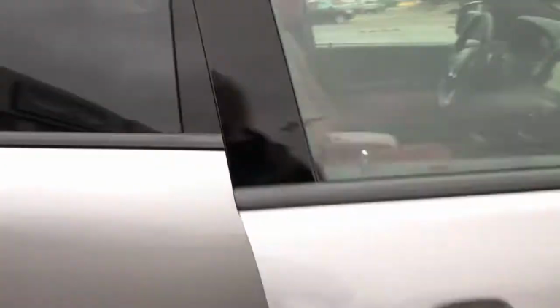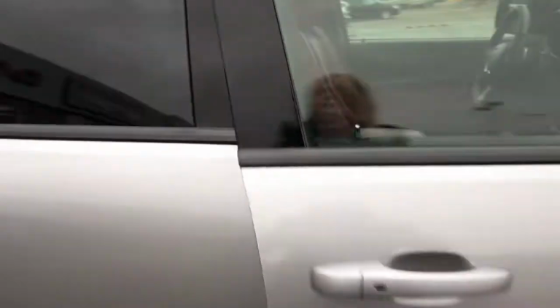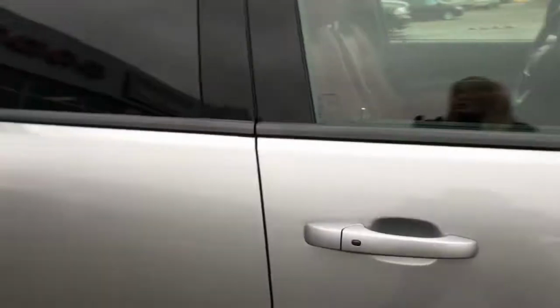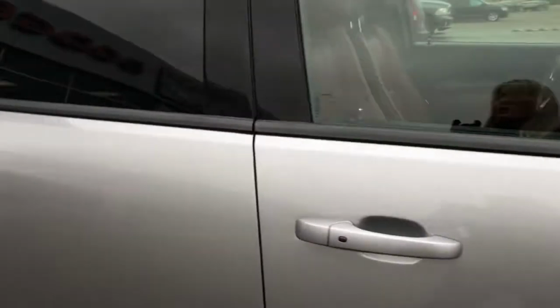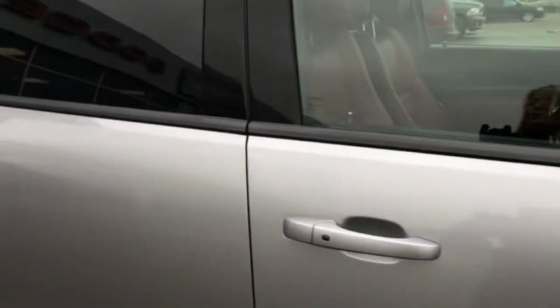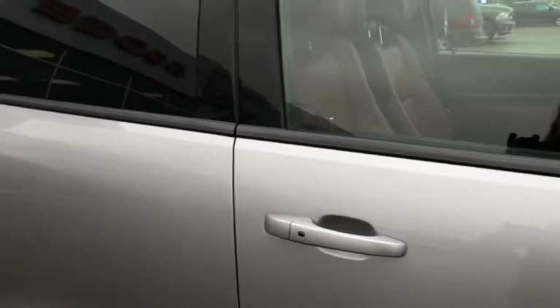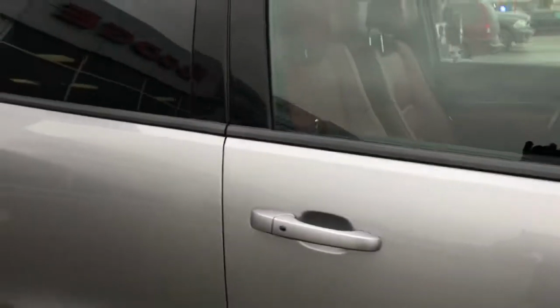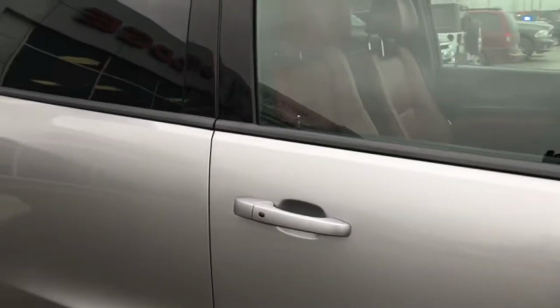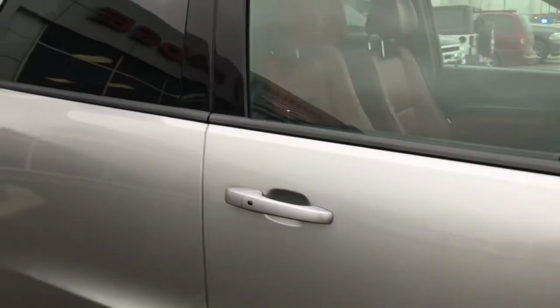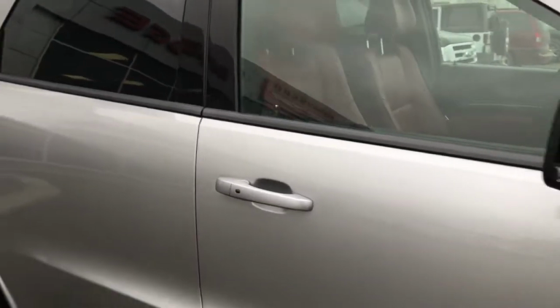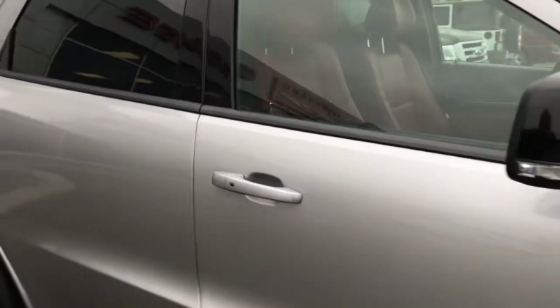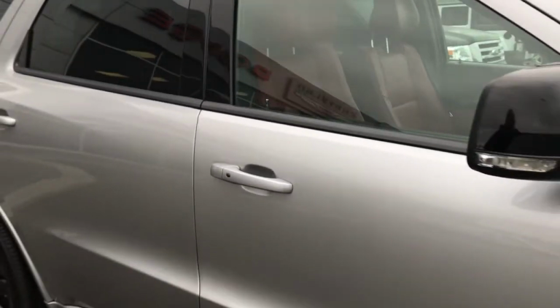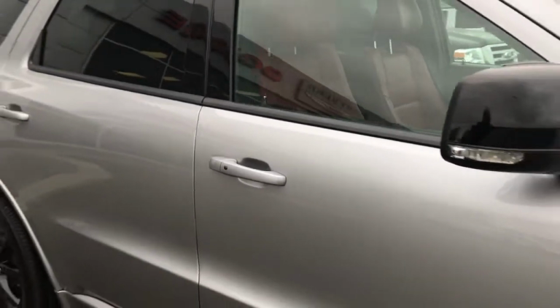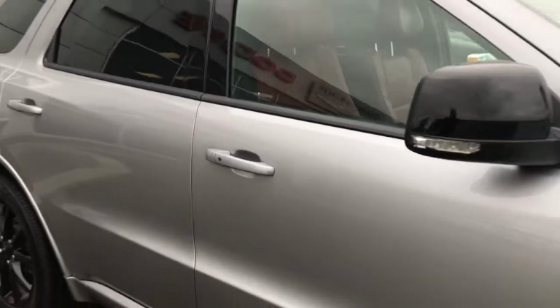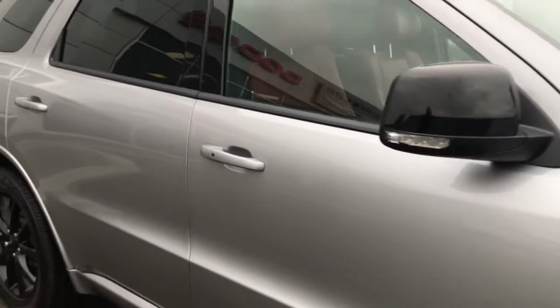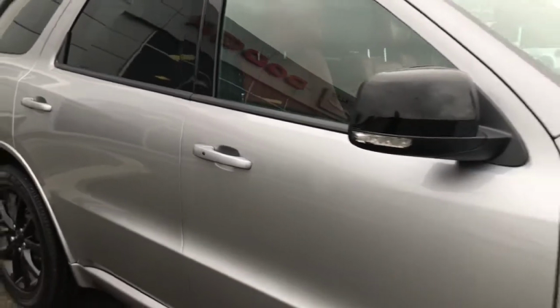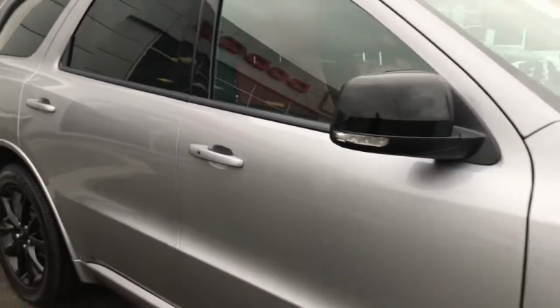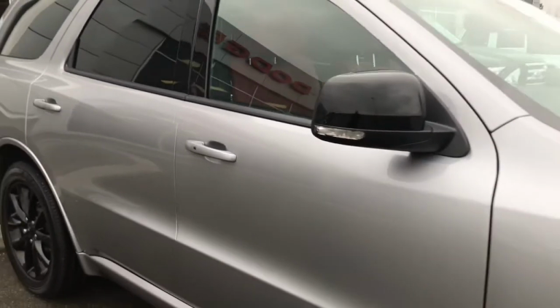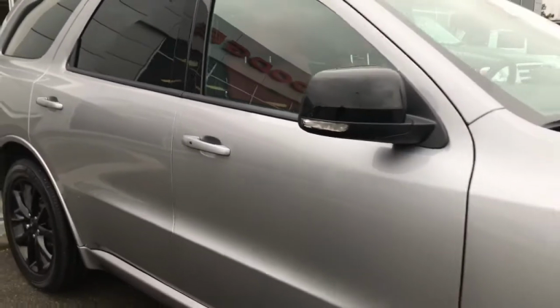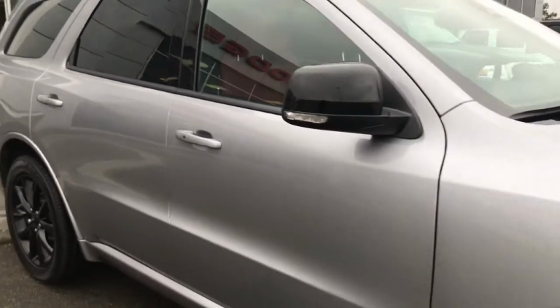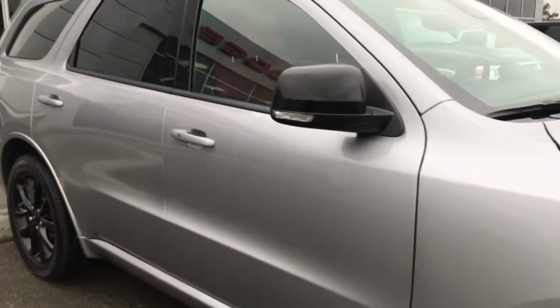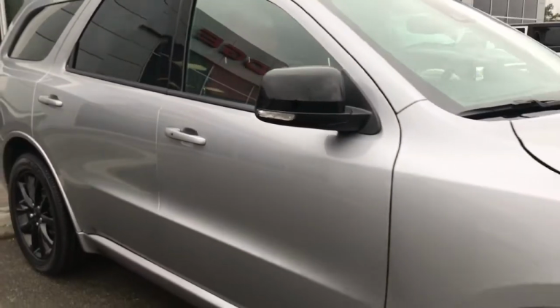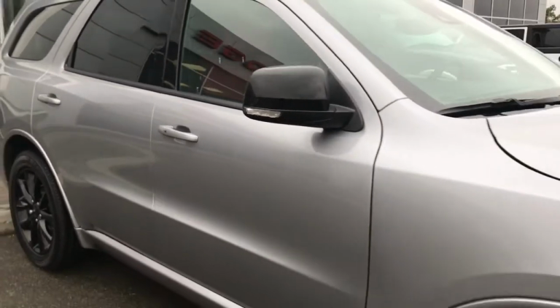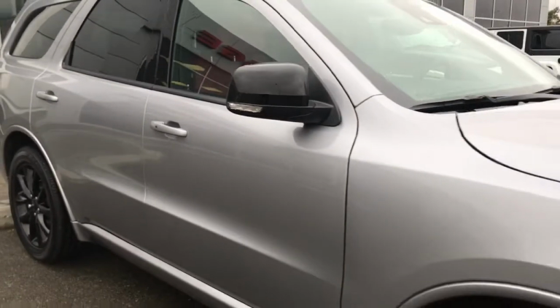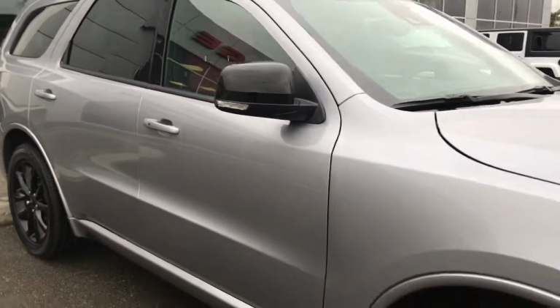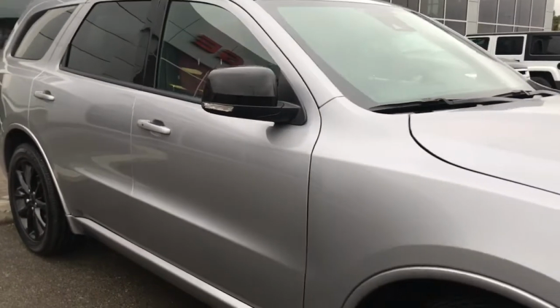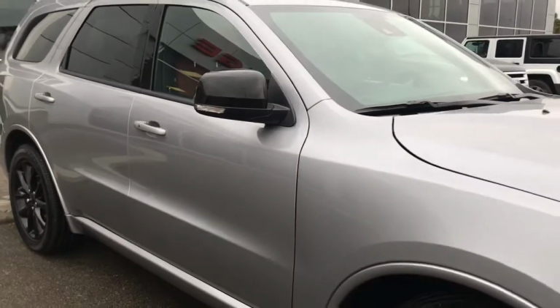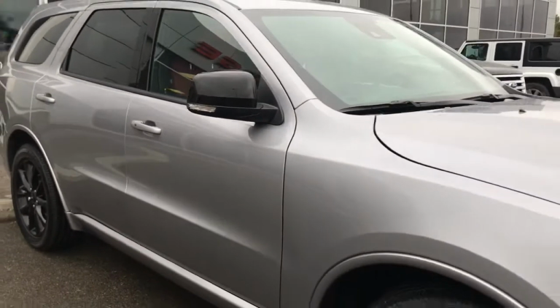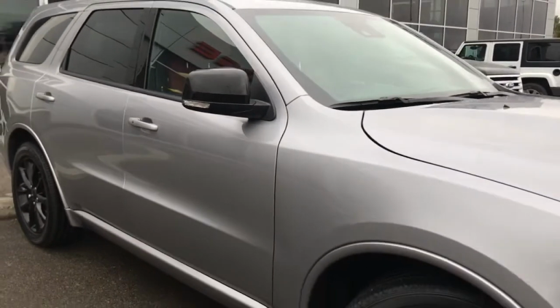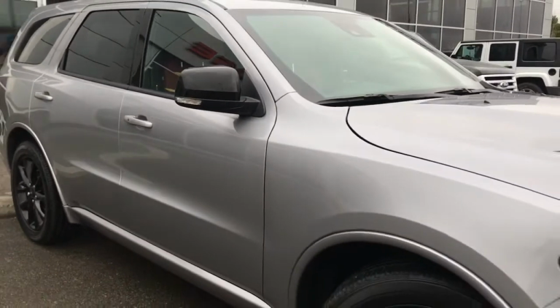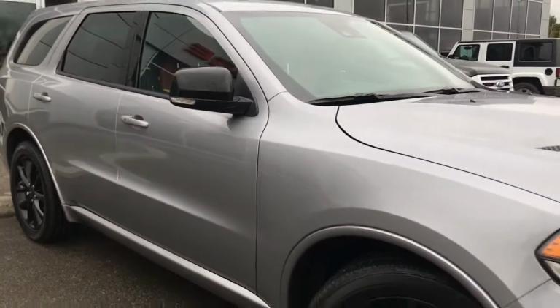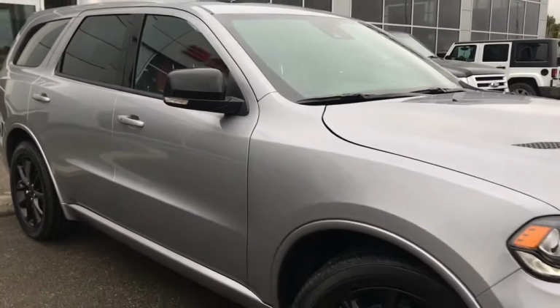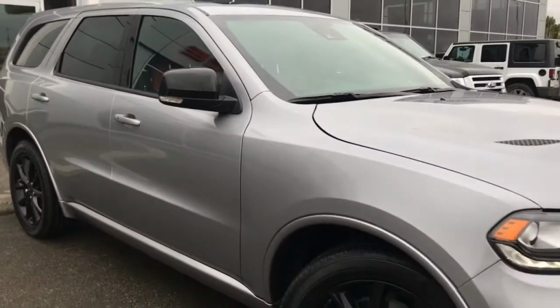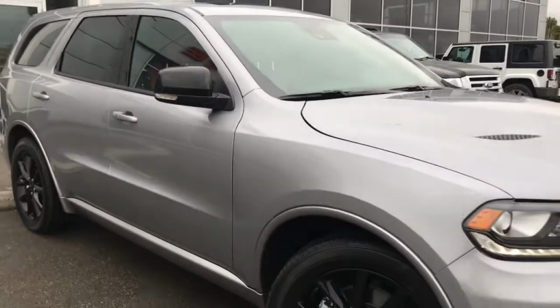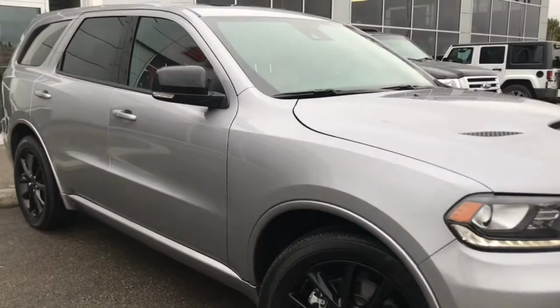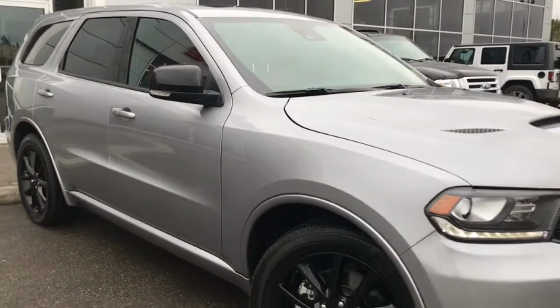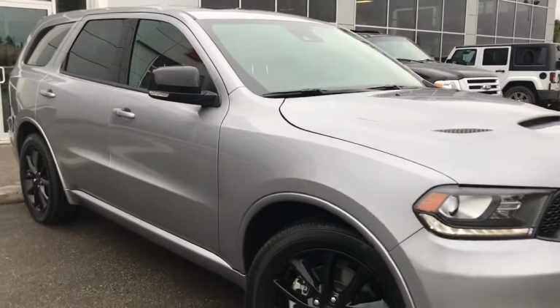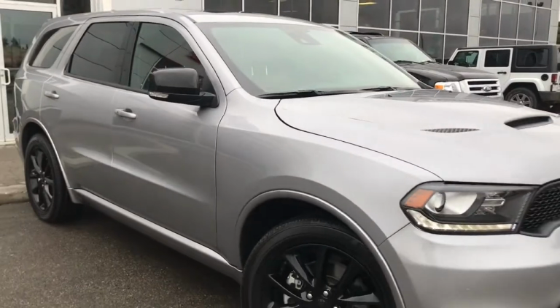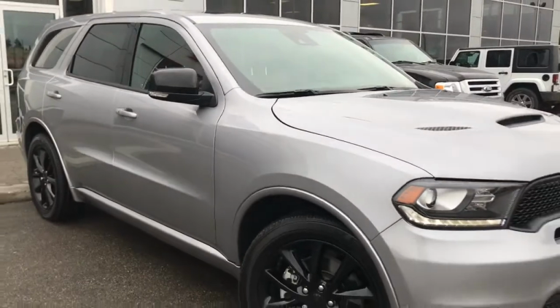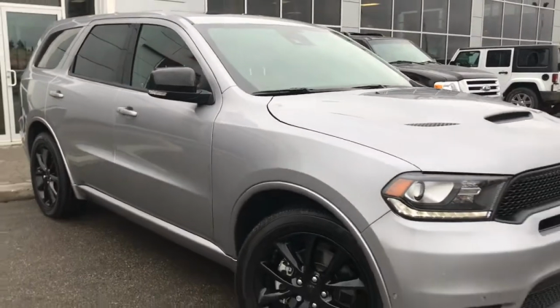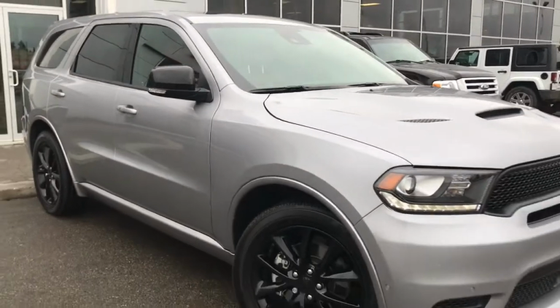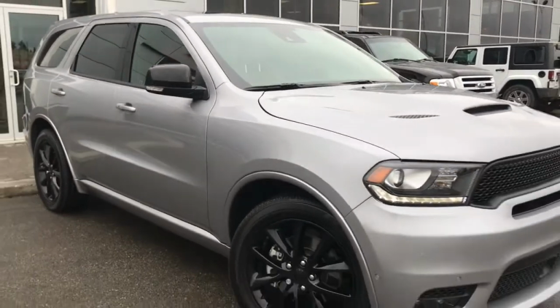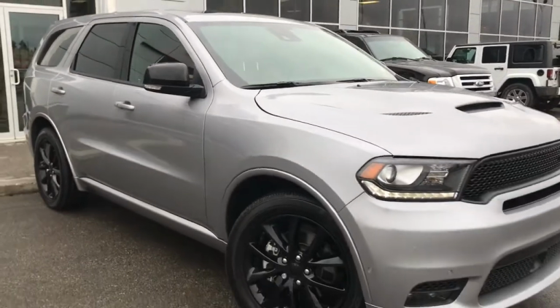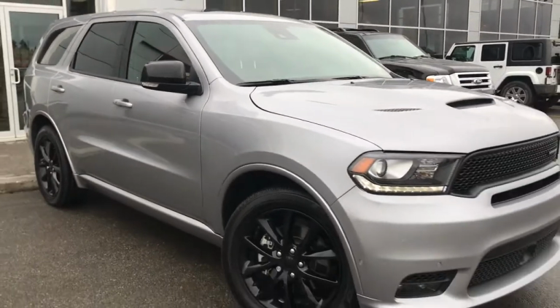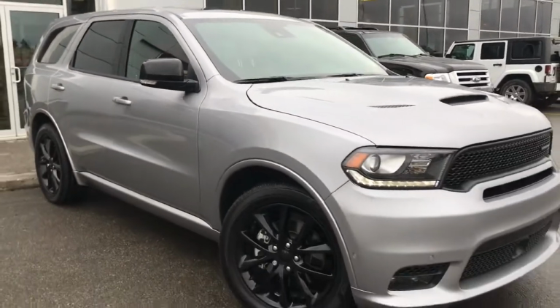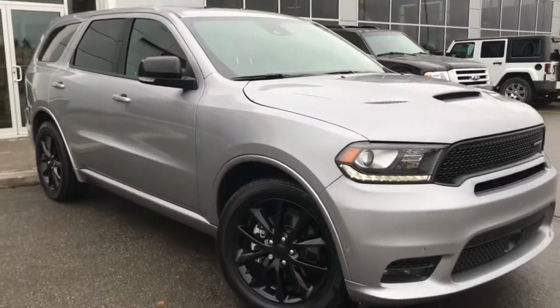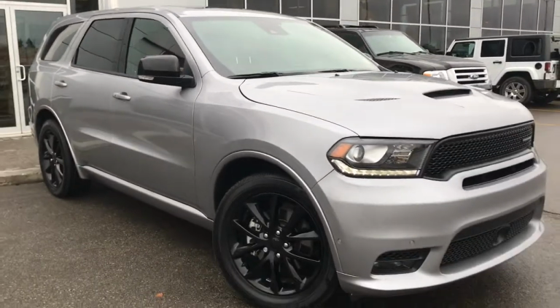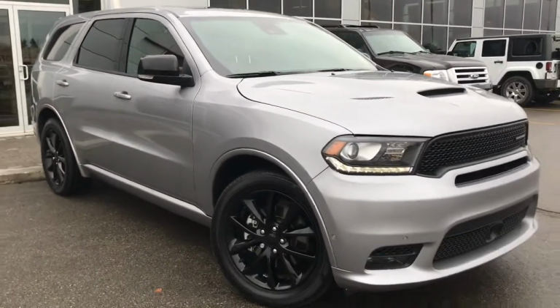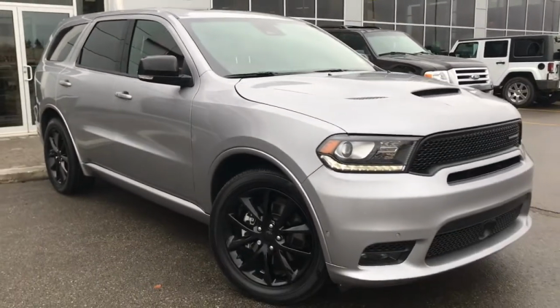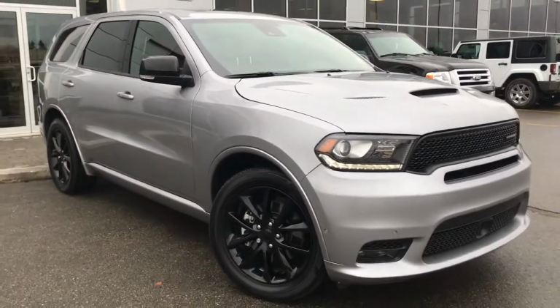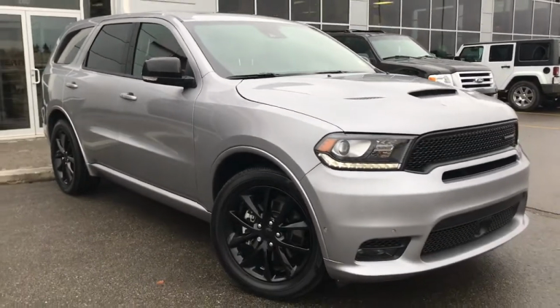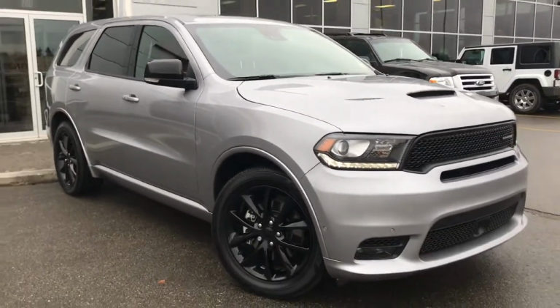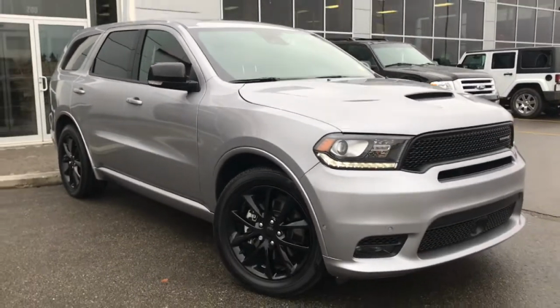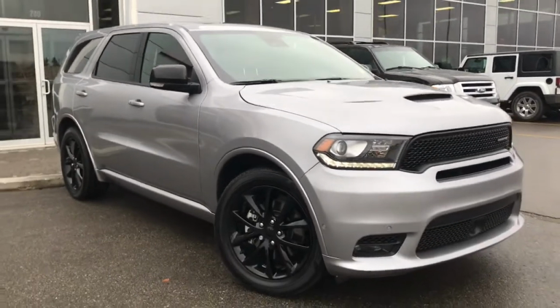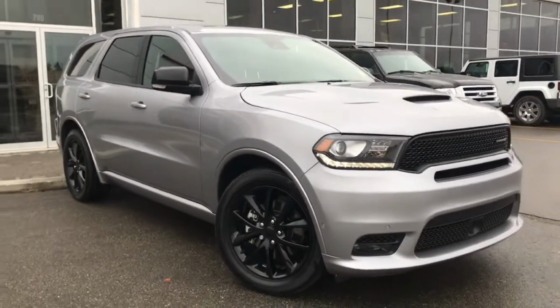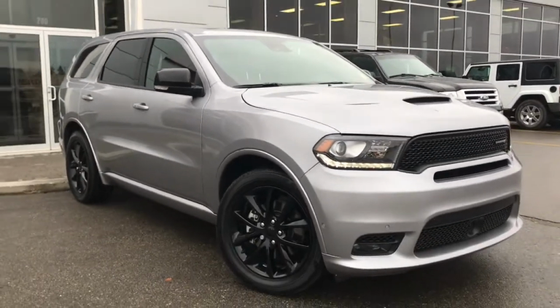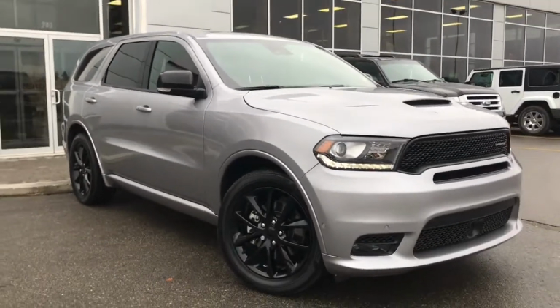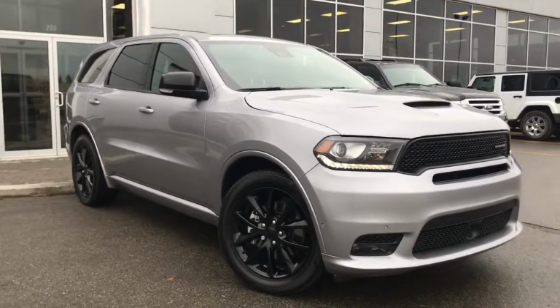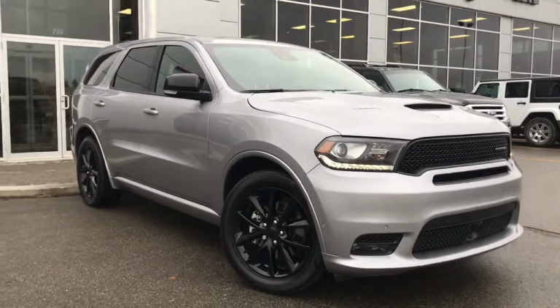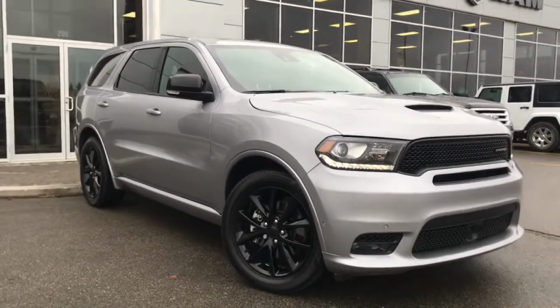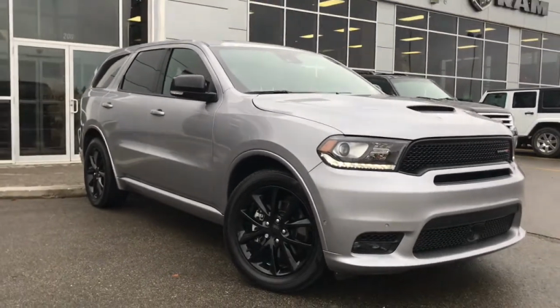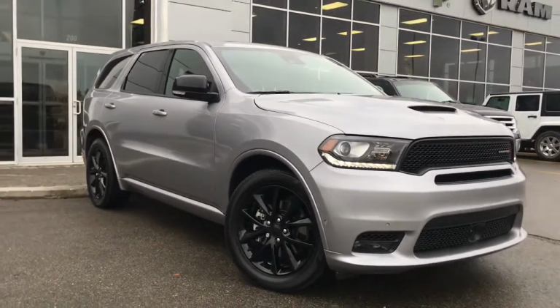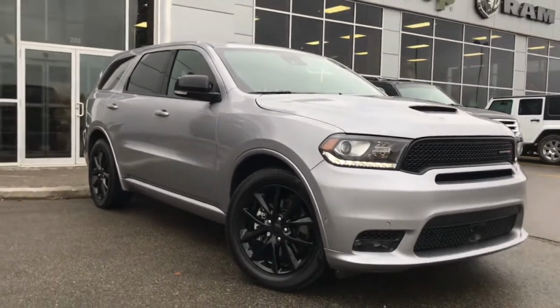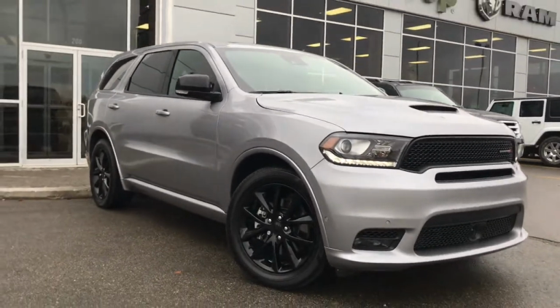If you'd like to take this Dodge Durango for a test drive, we're located at 200th at Matthews Avenue in Spruce Grove, Alberta — and hopefully we see you soon. Take care!